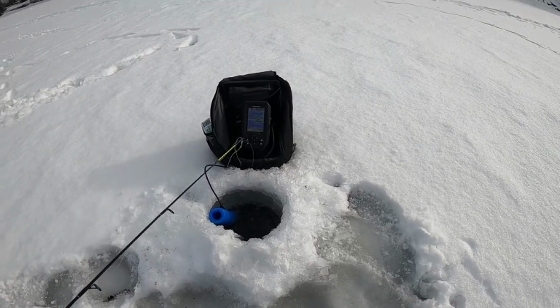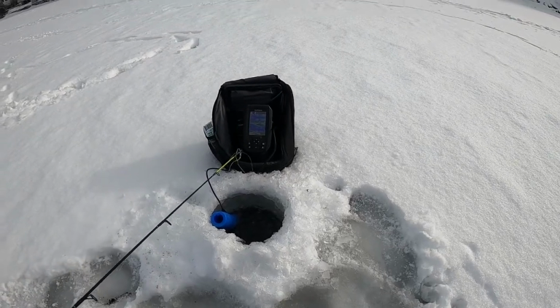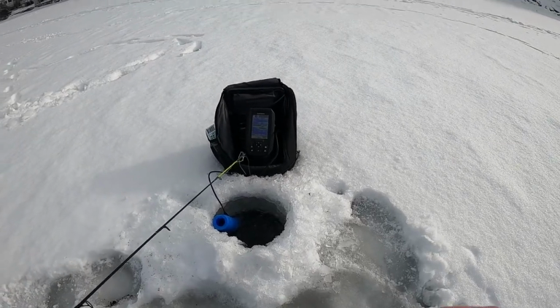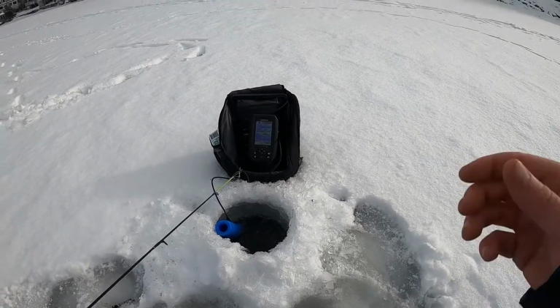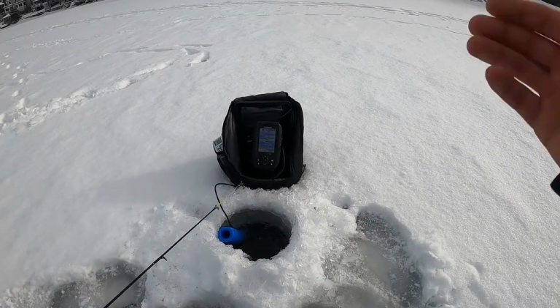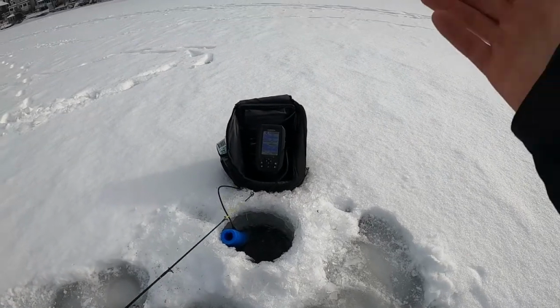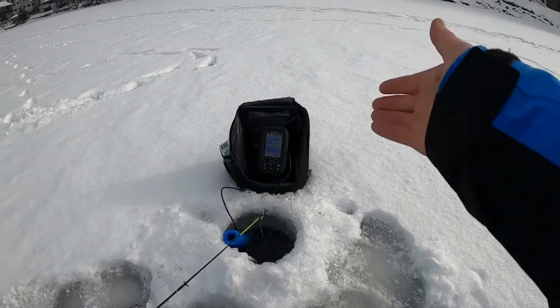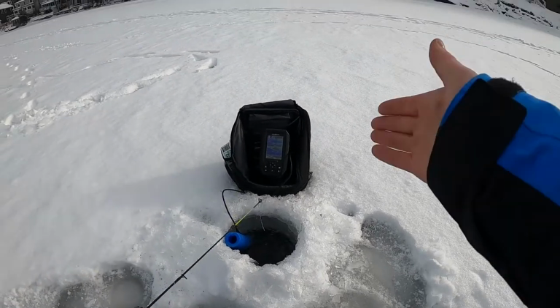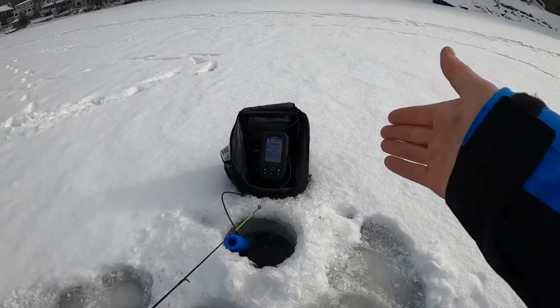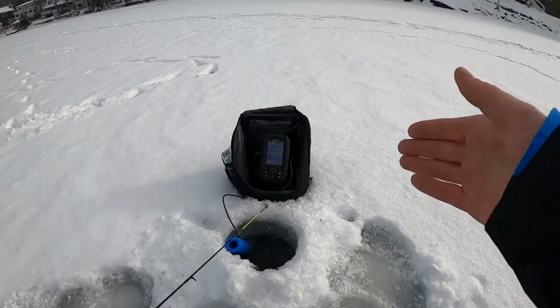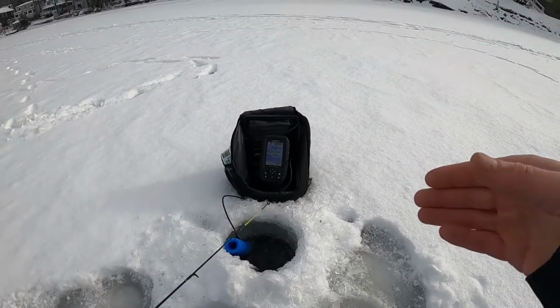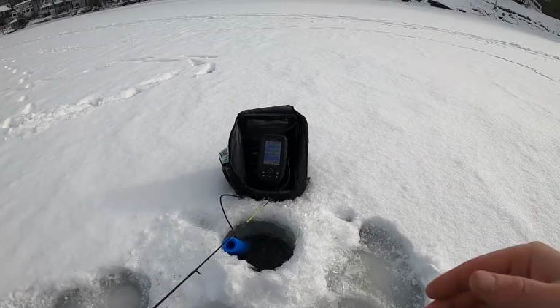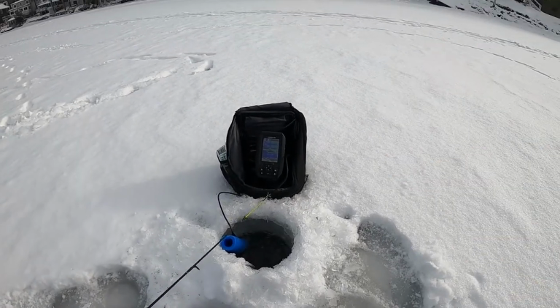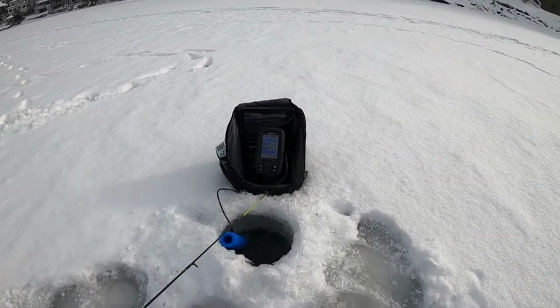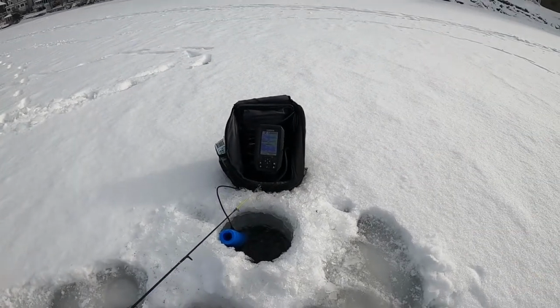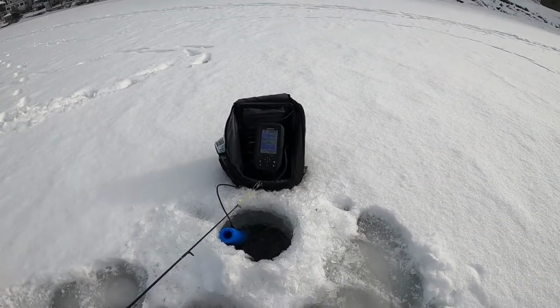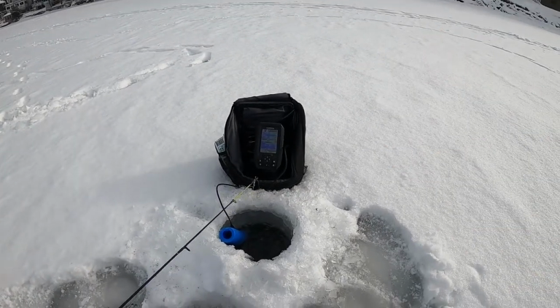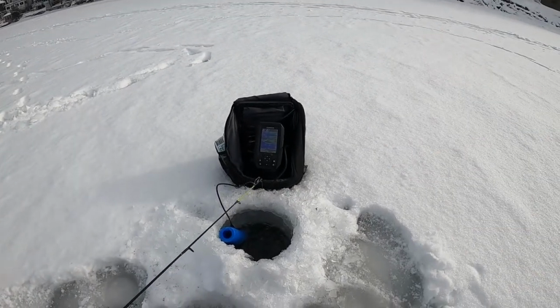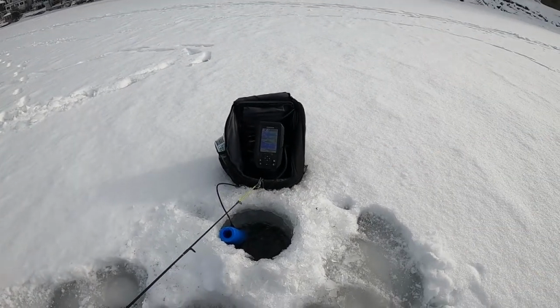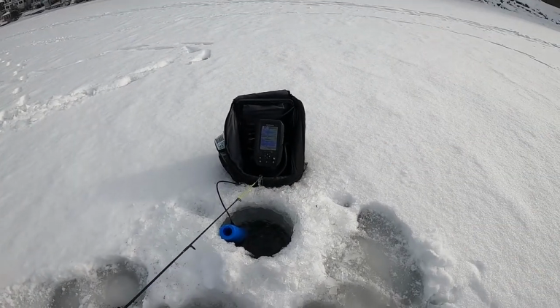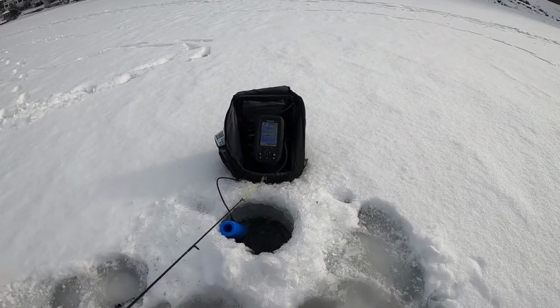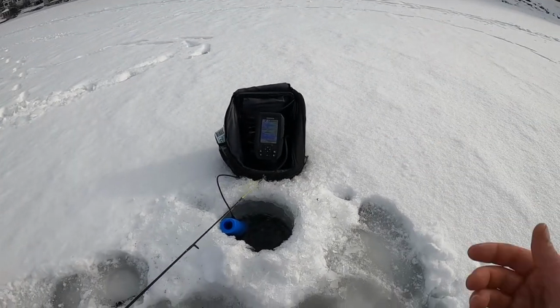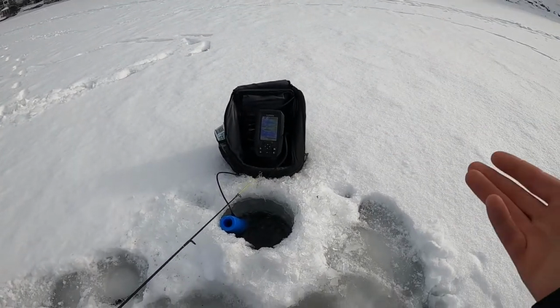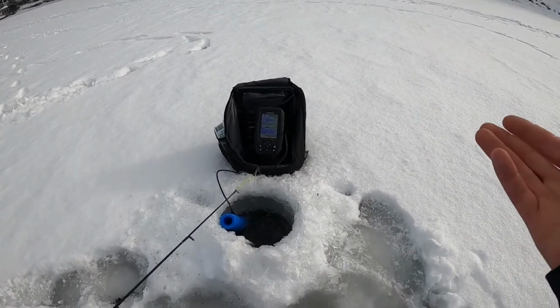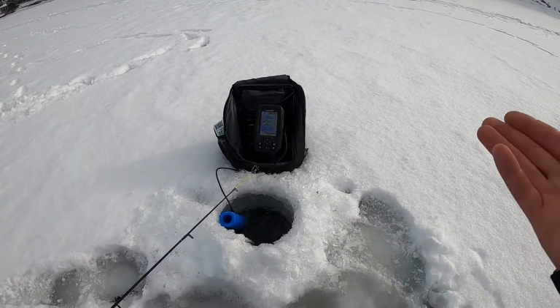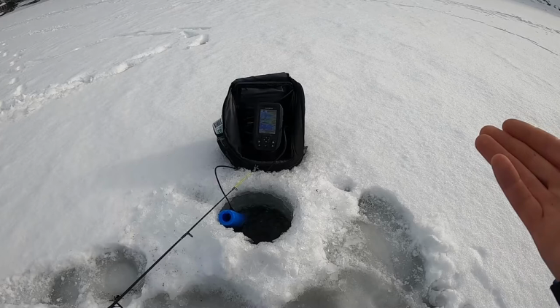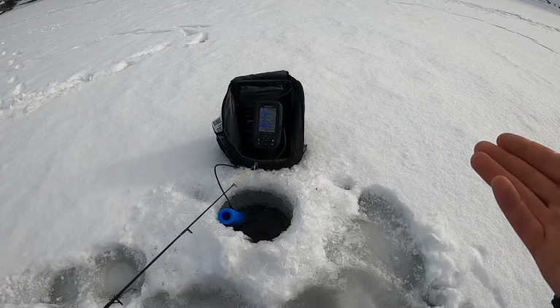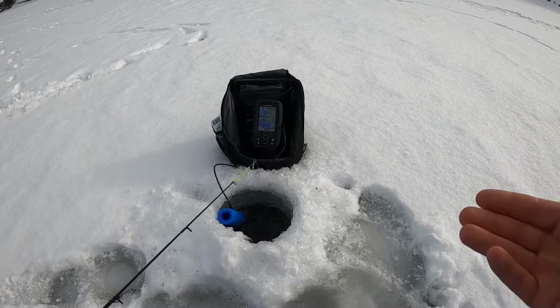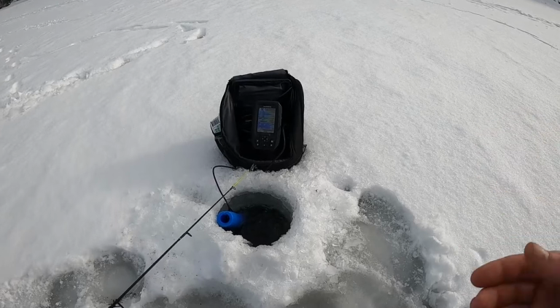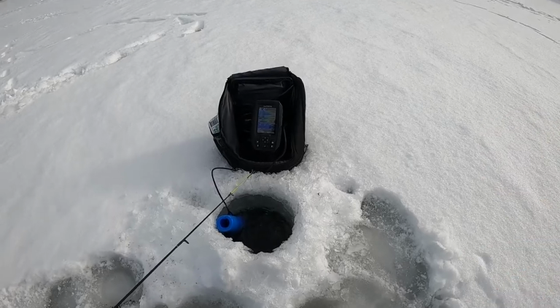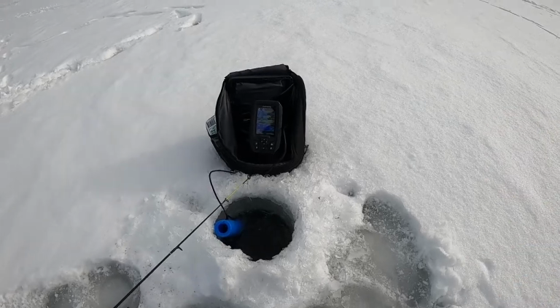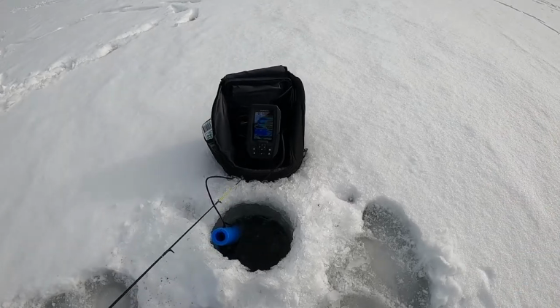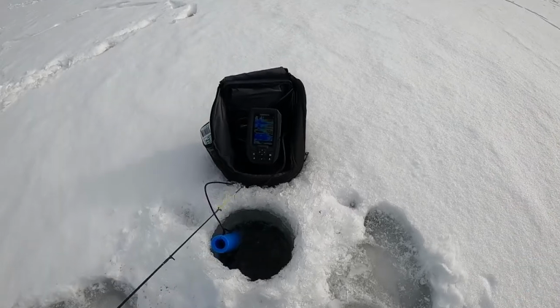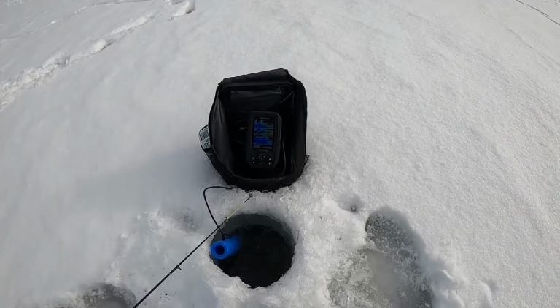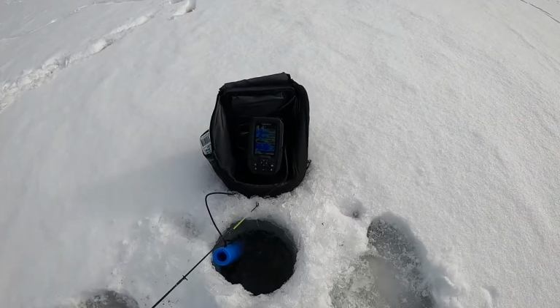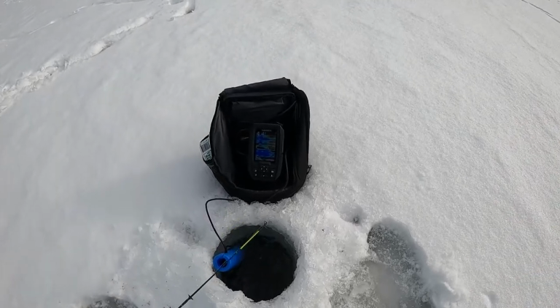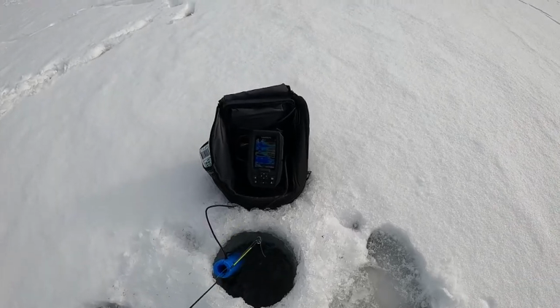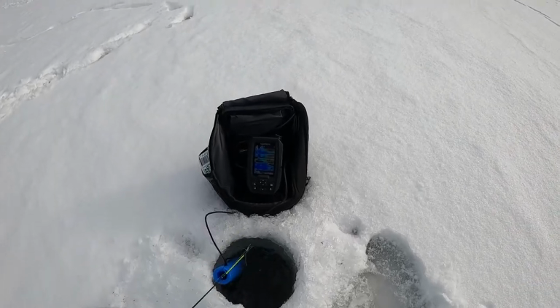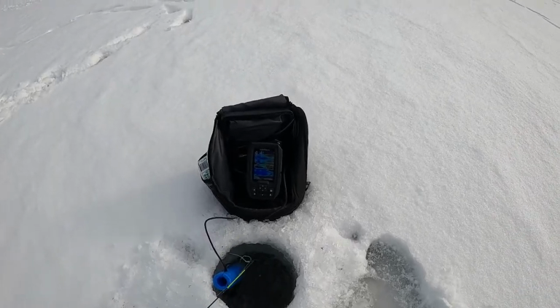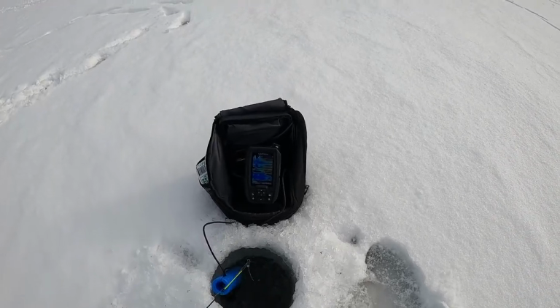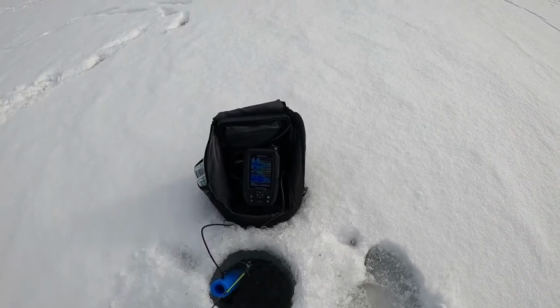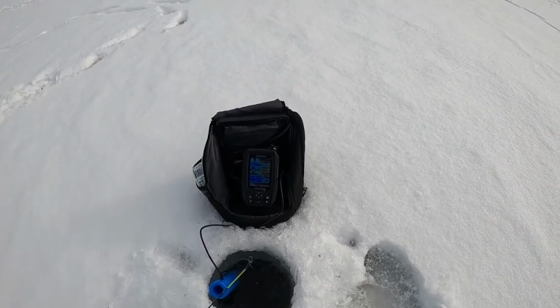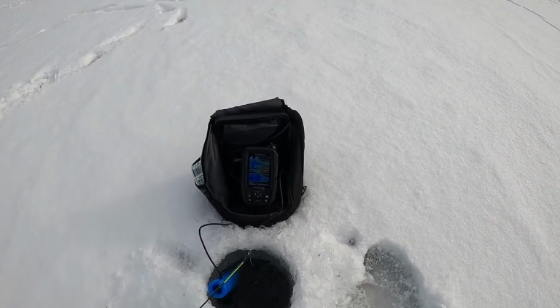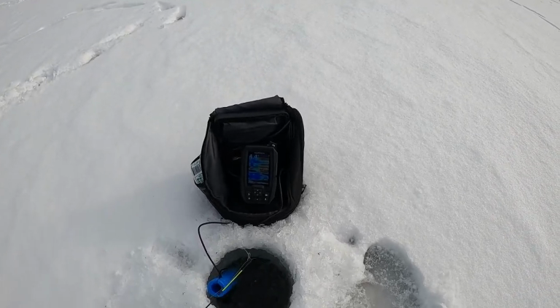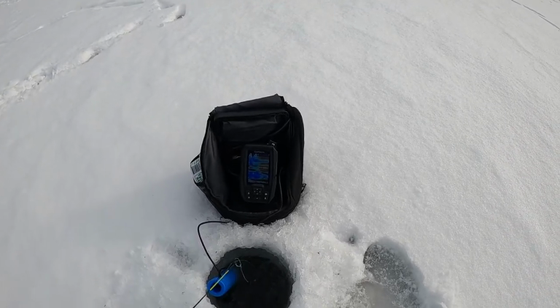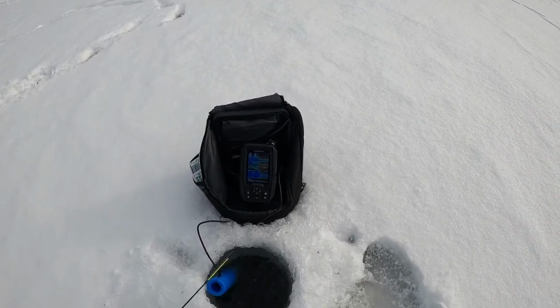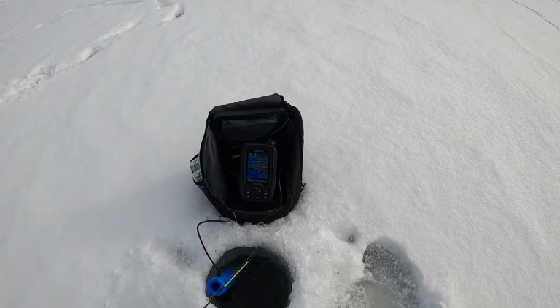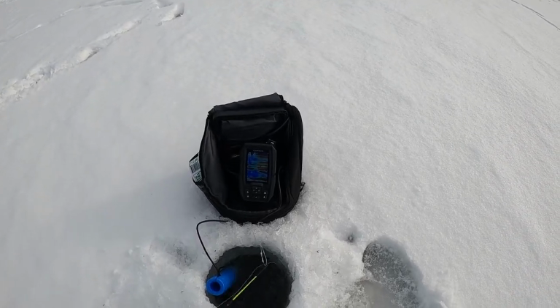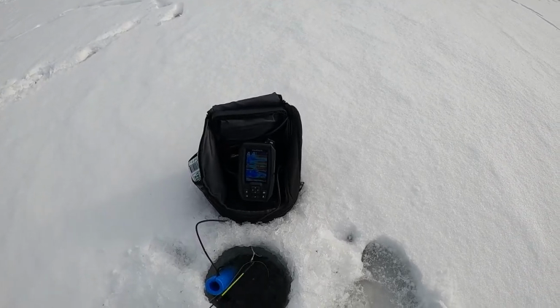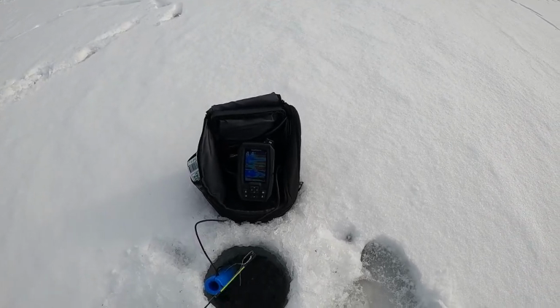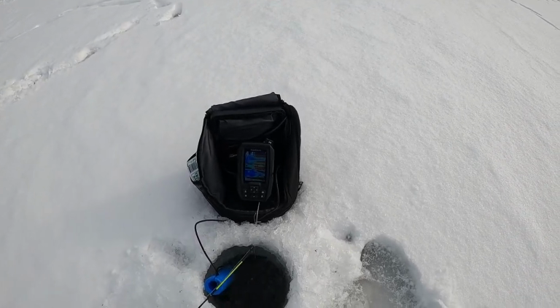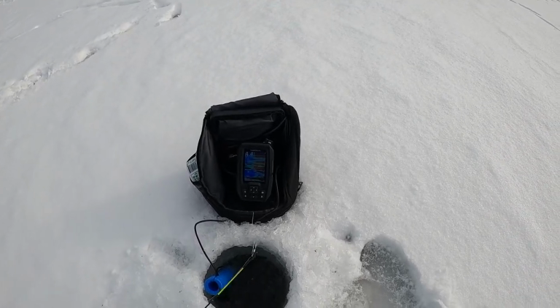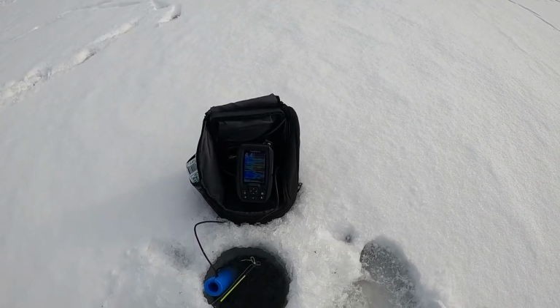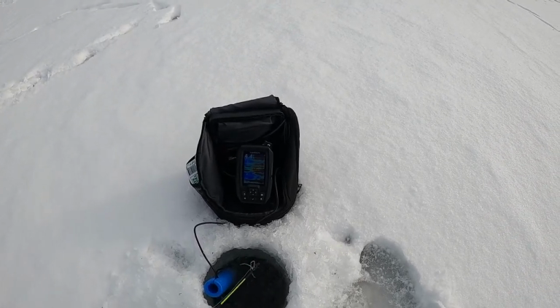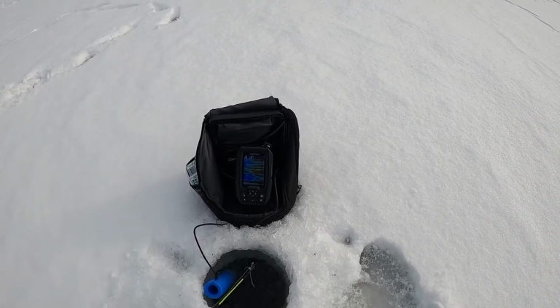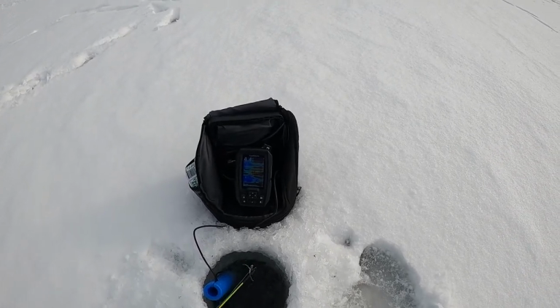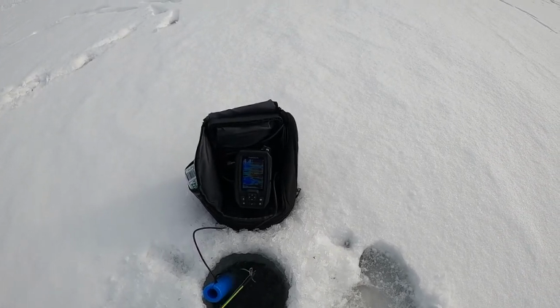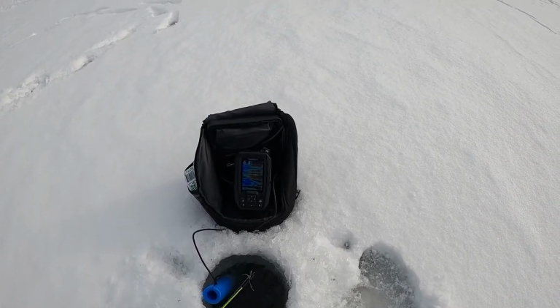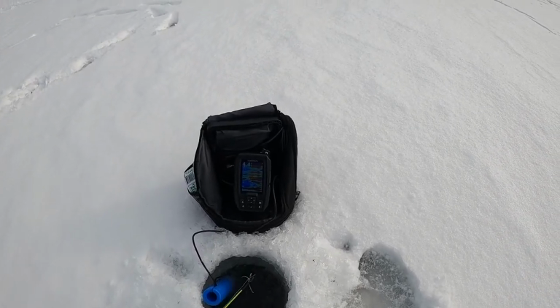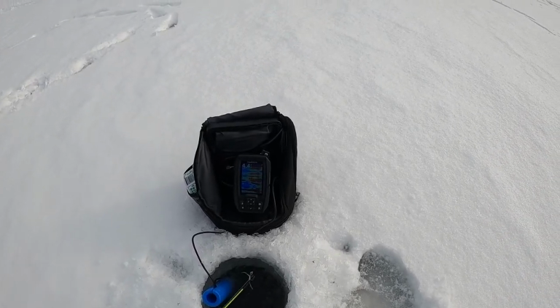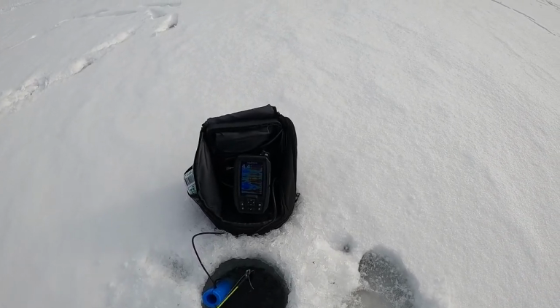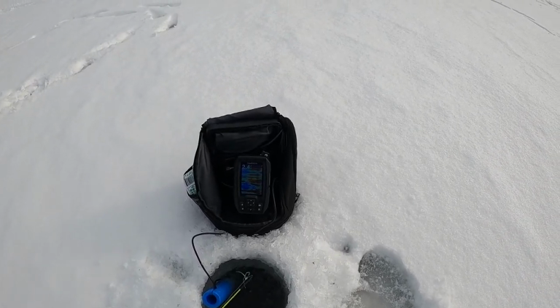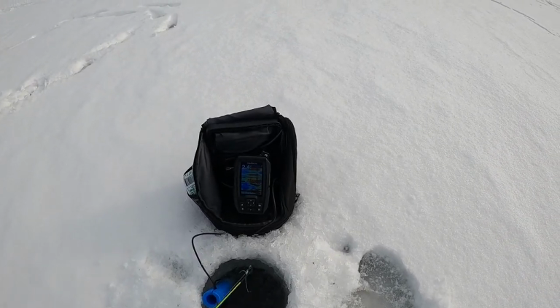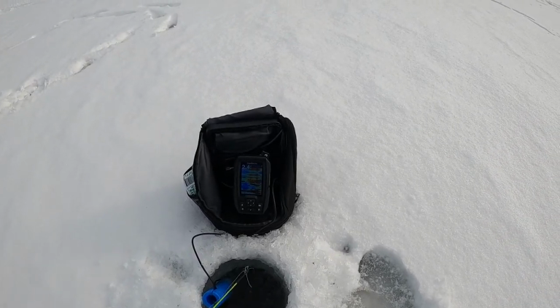There's so much bait right there, my Garmin thinks it's only four feet deep.